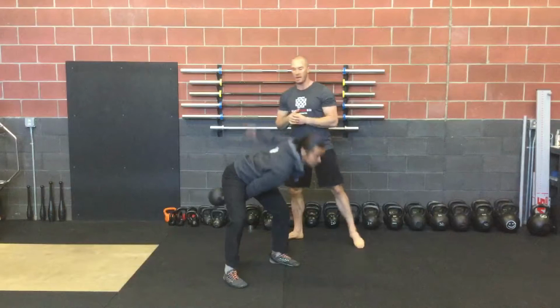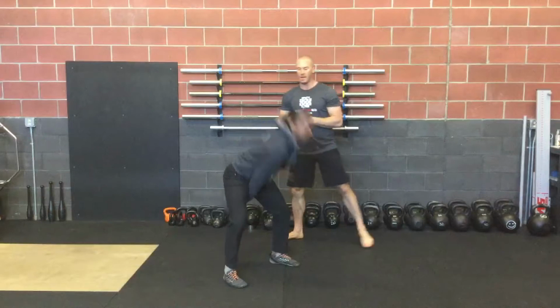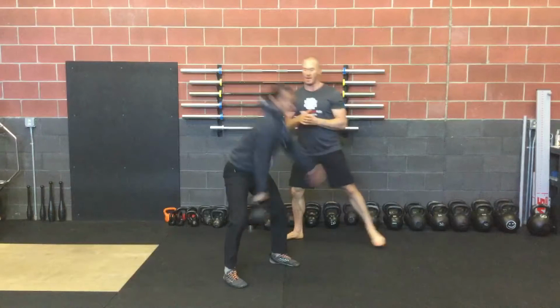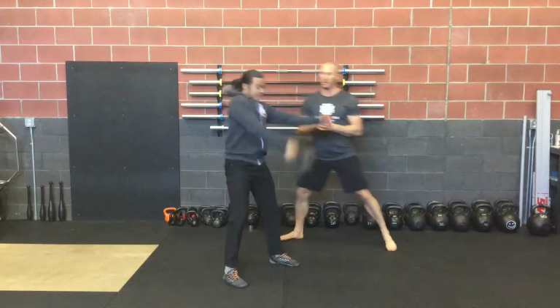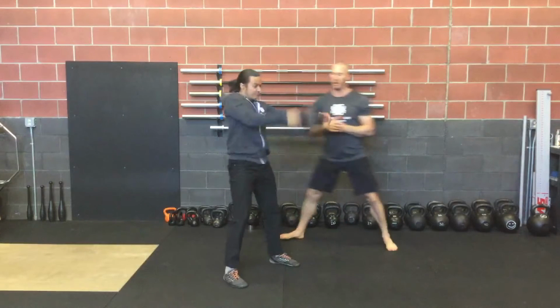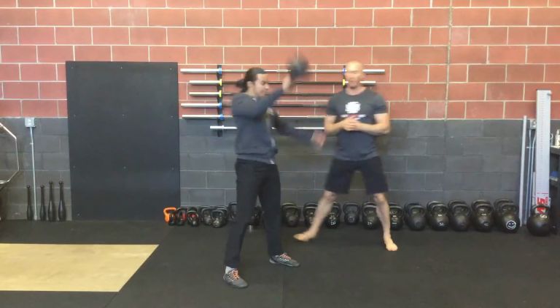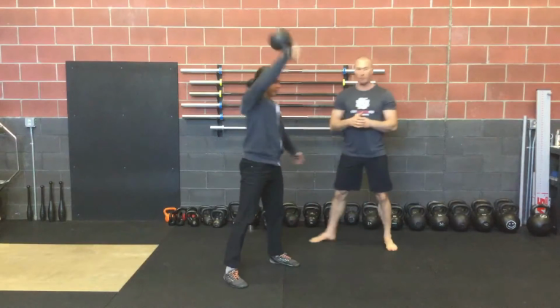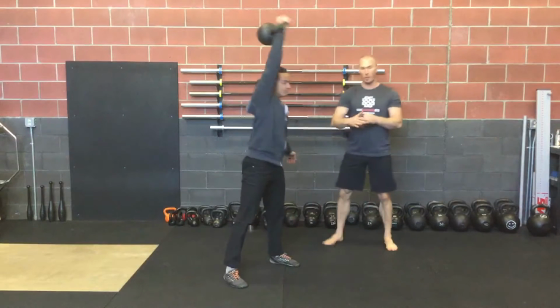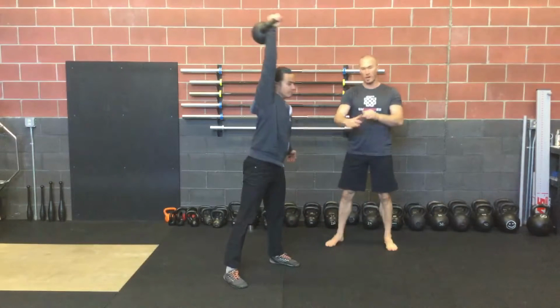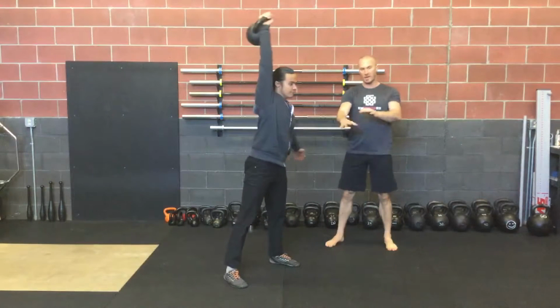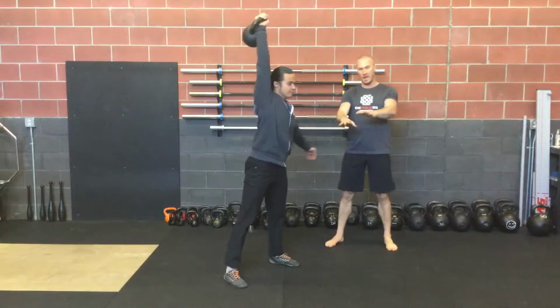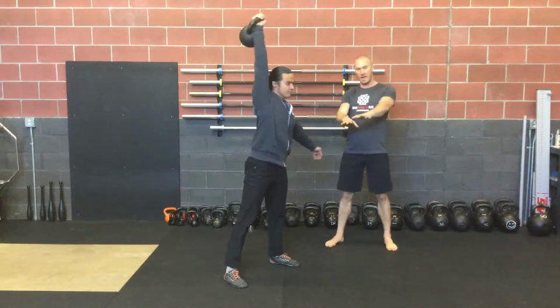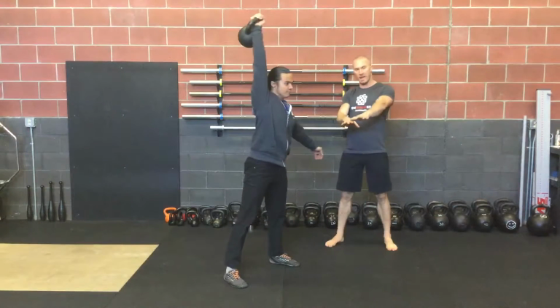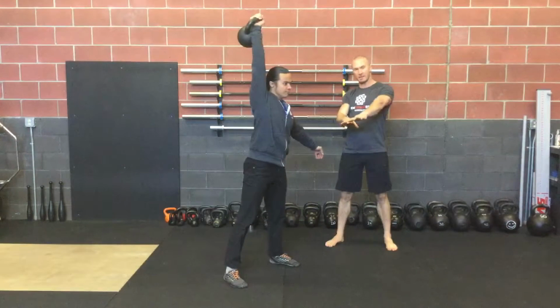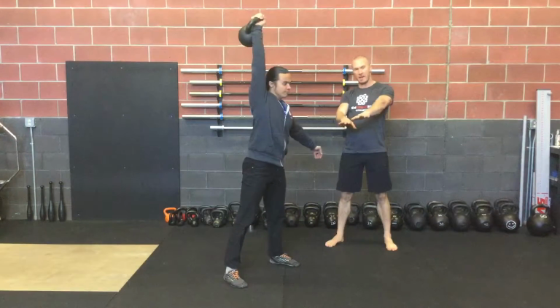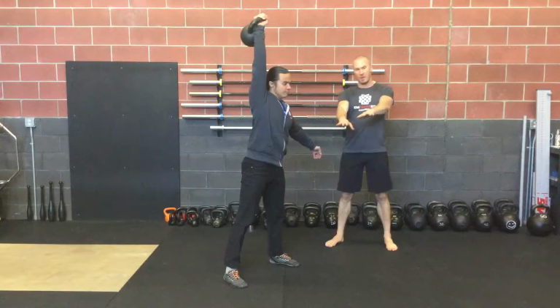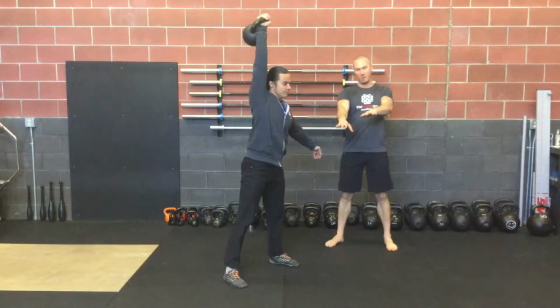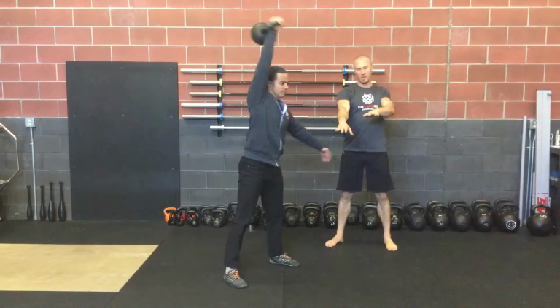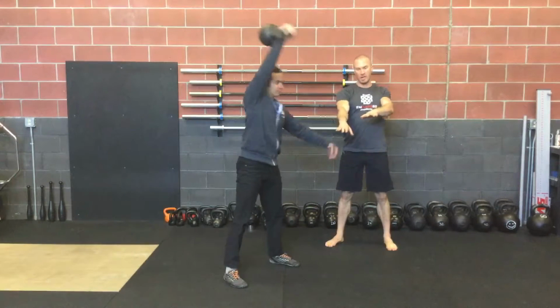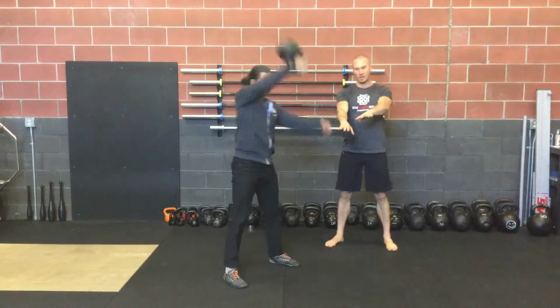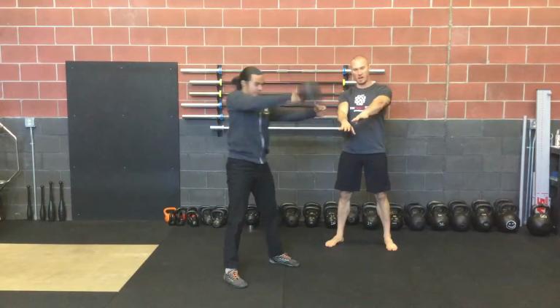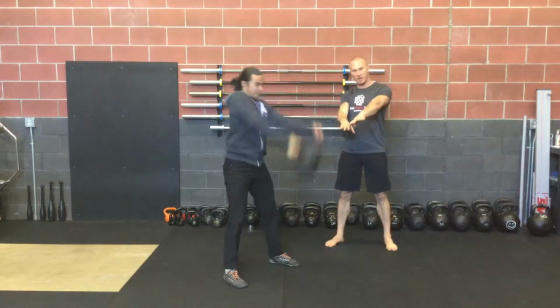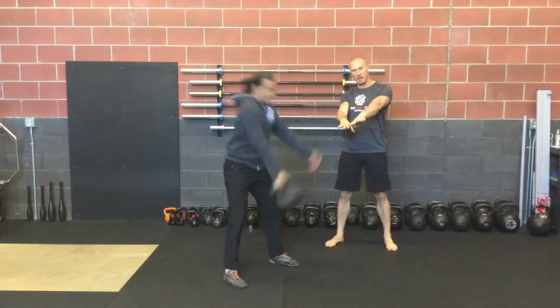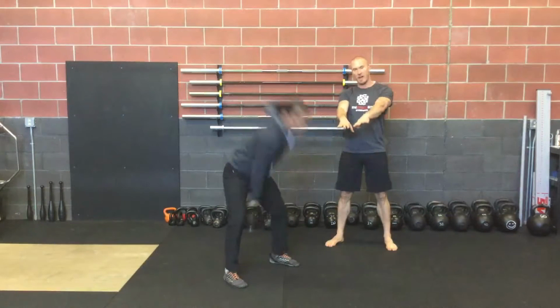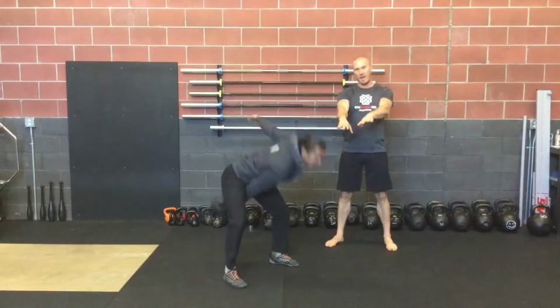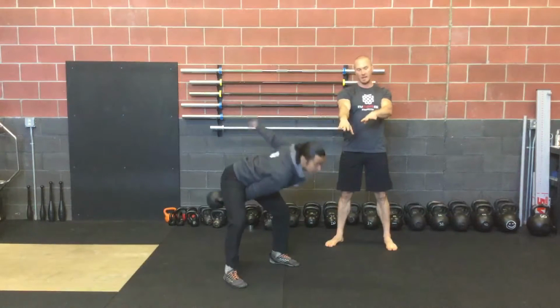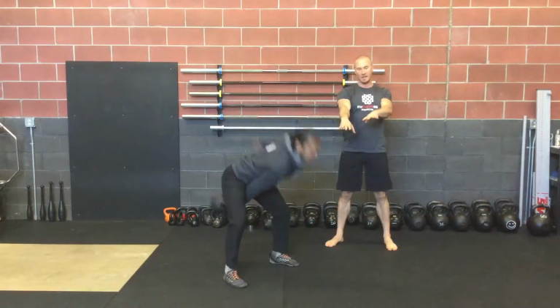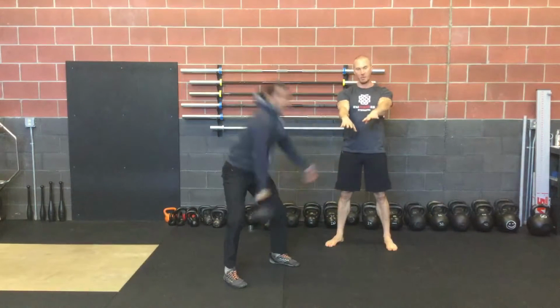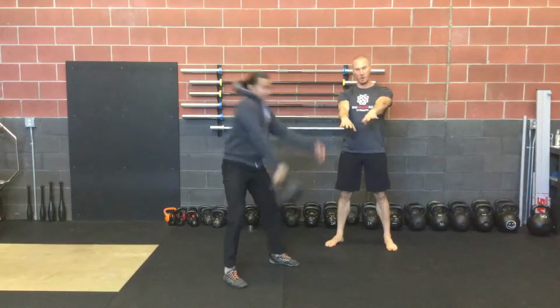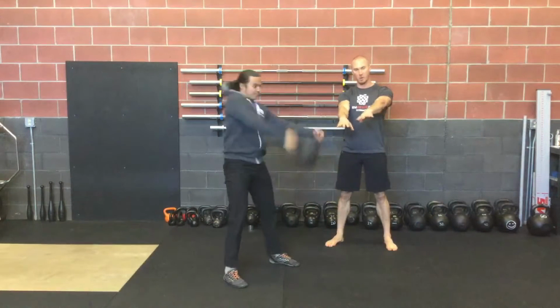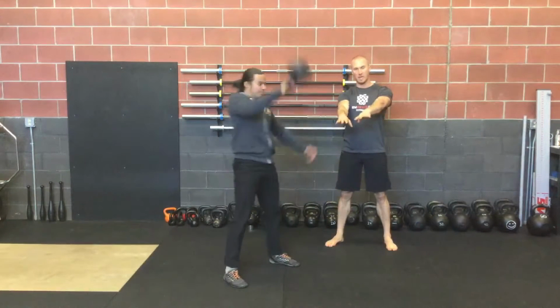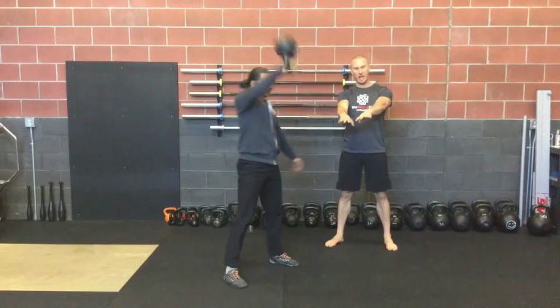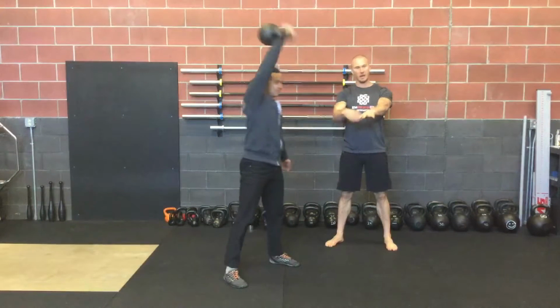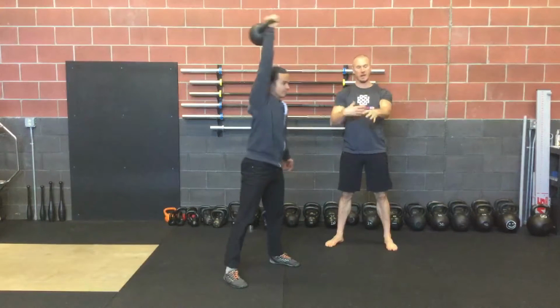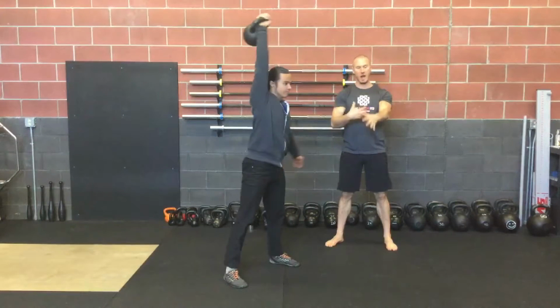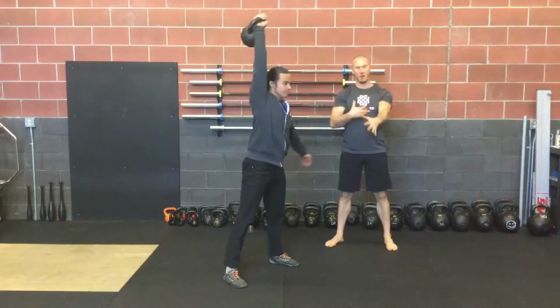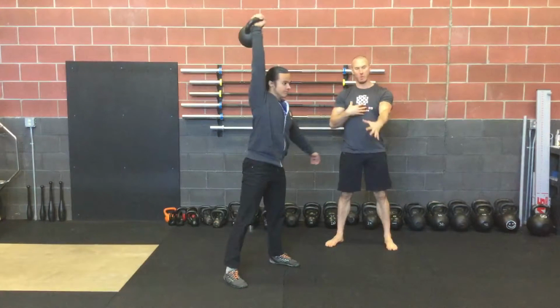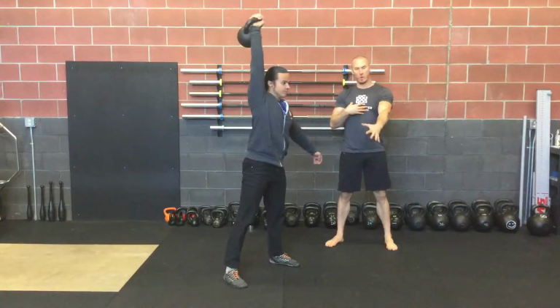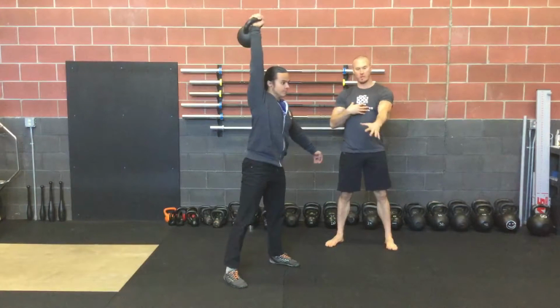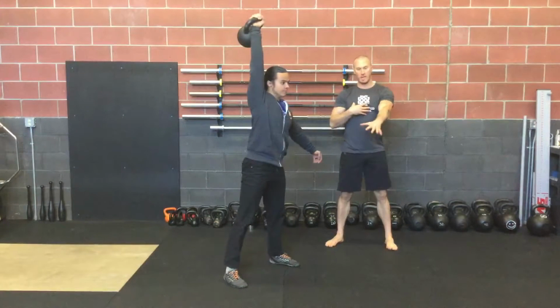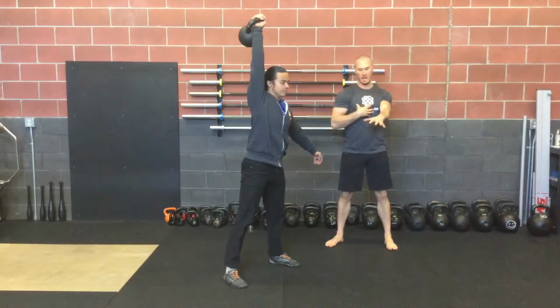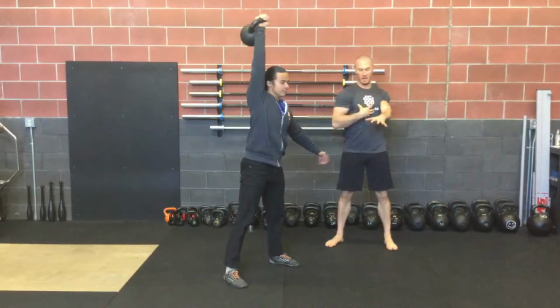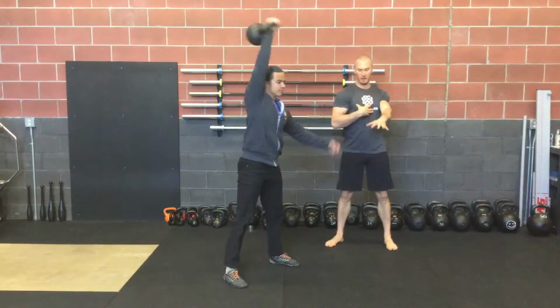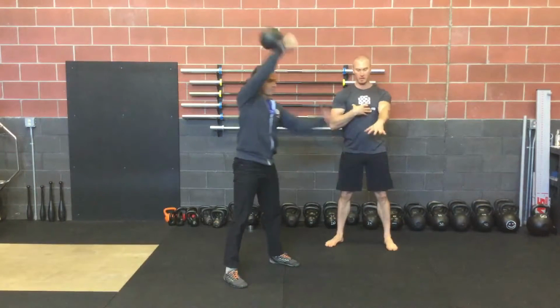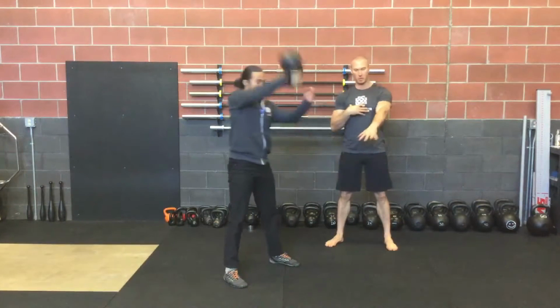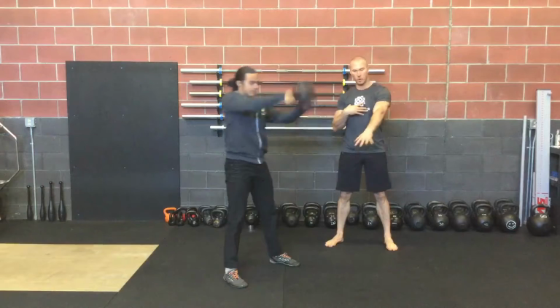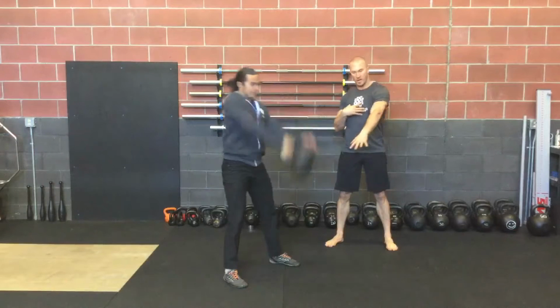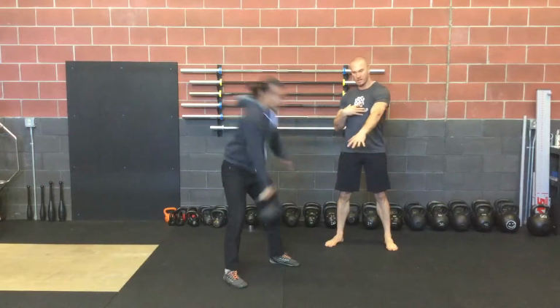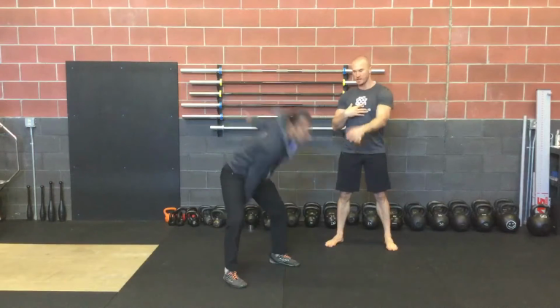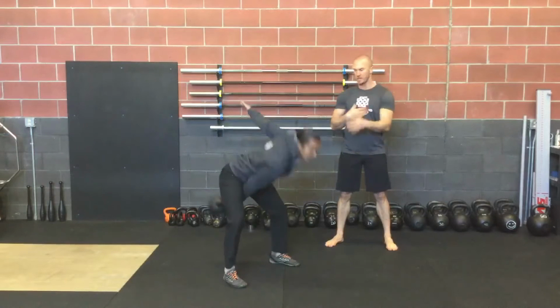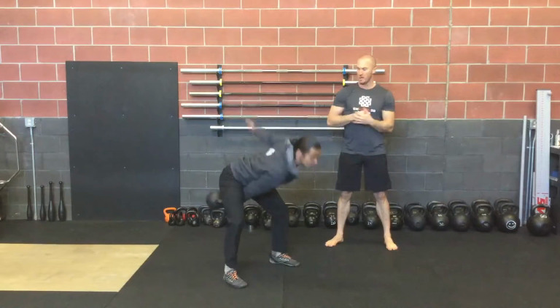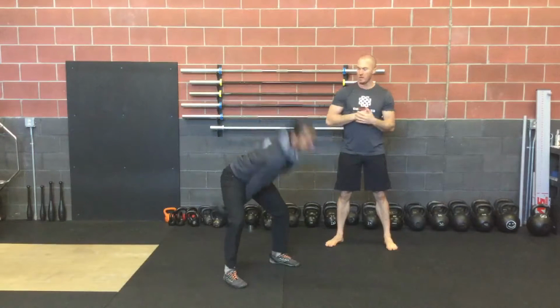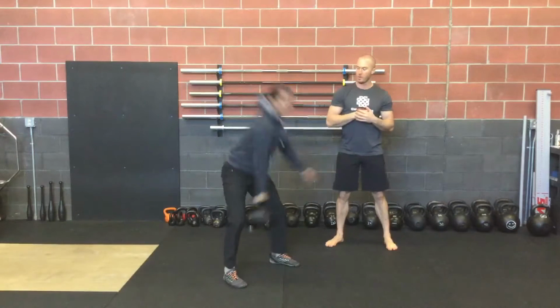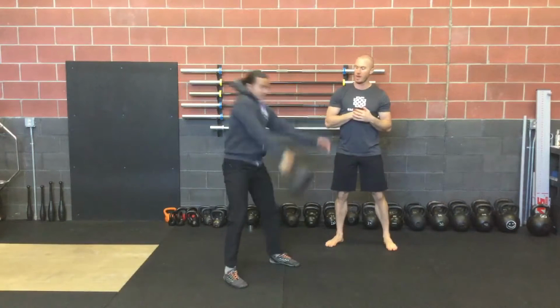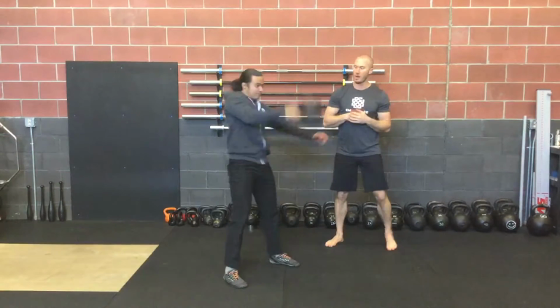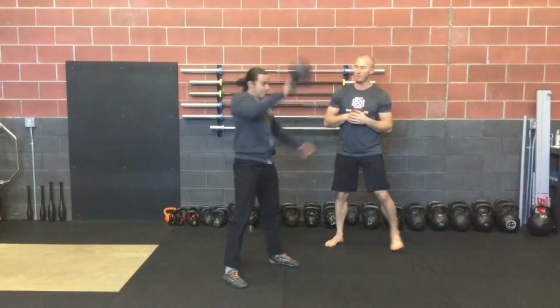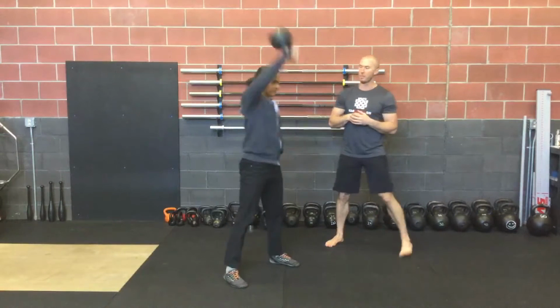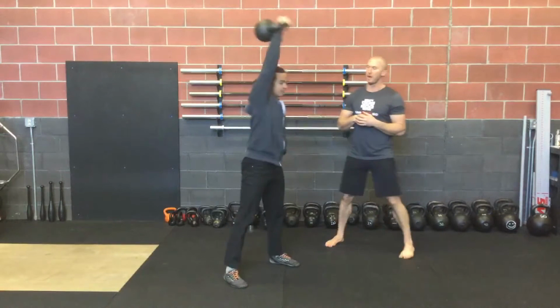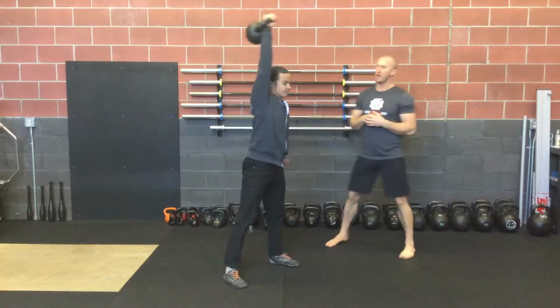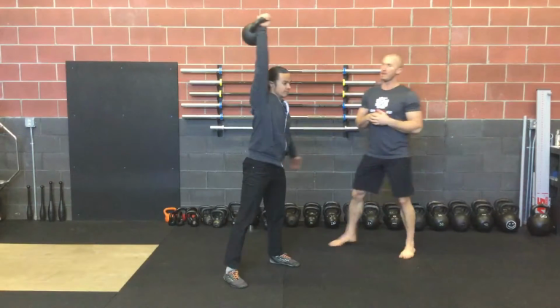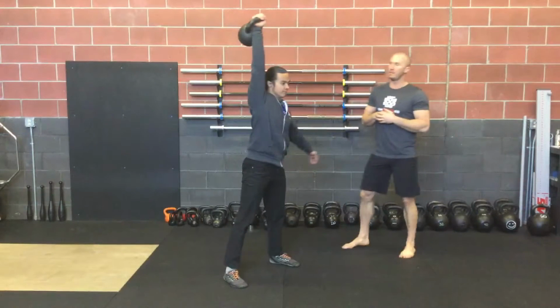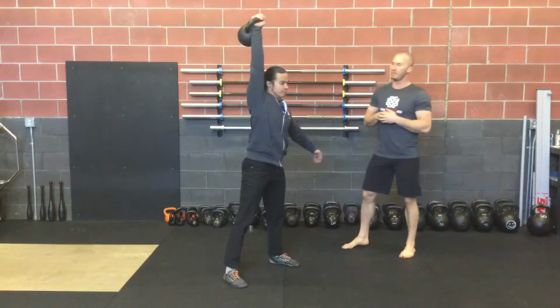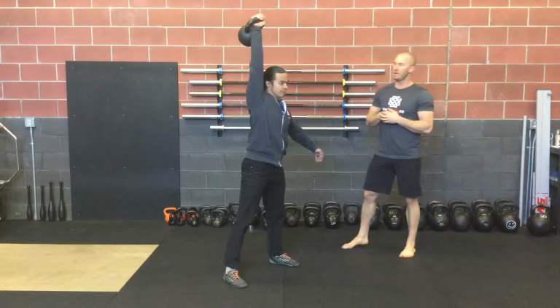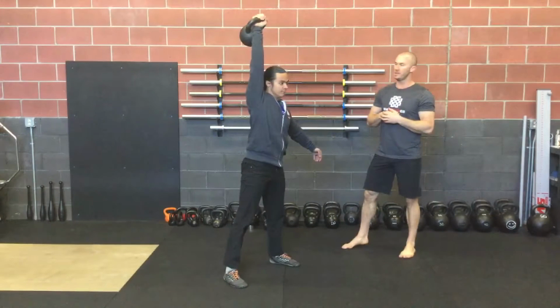And again, avoiding the anti-rotating — trying to anti-rotate, not rotate and twist through that upper body as it finishes.